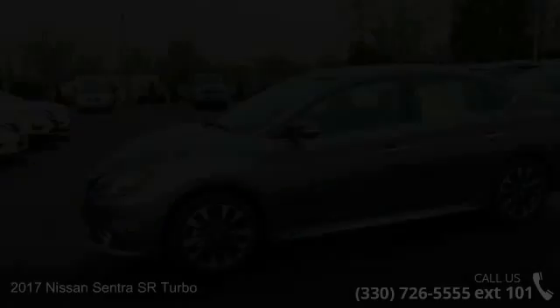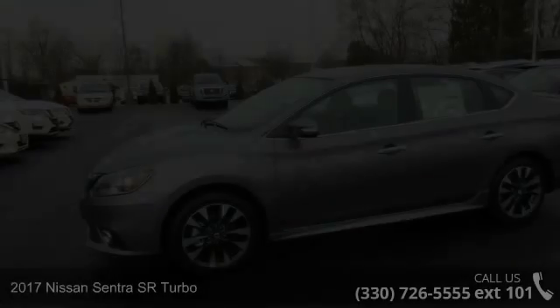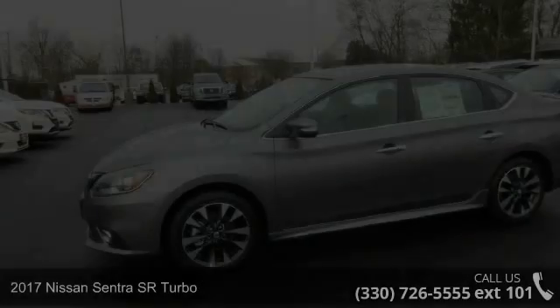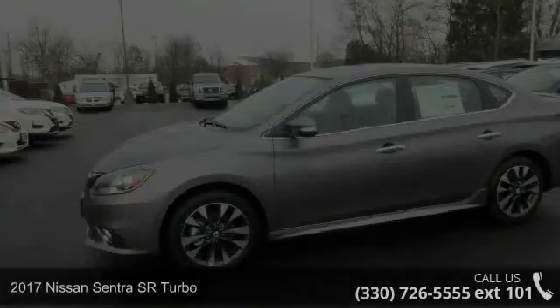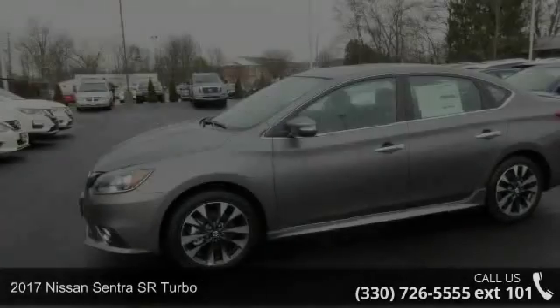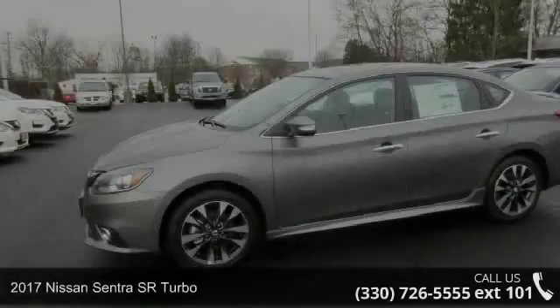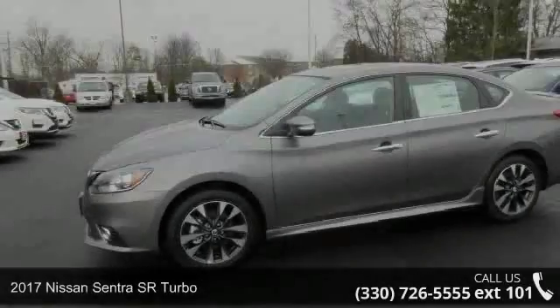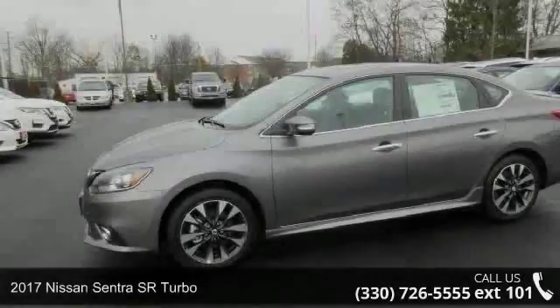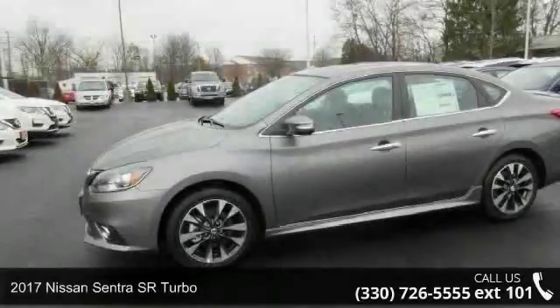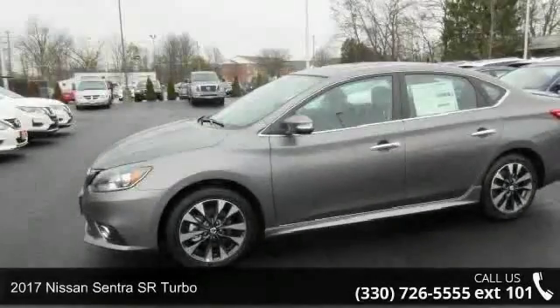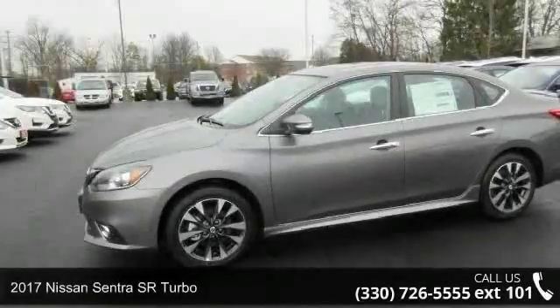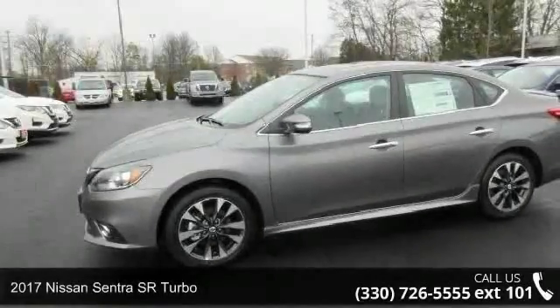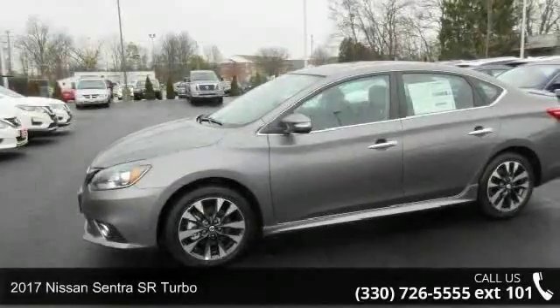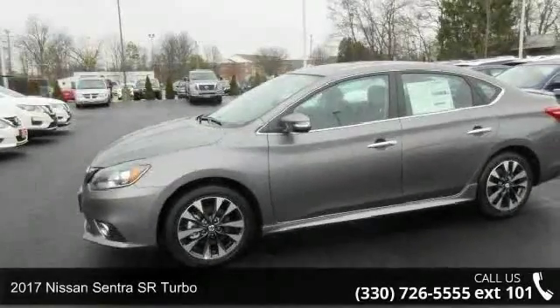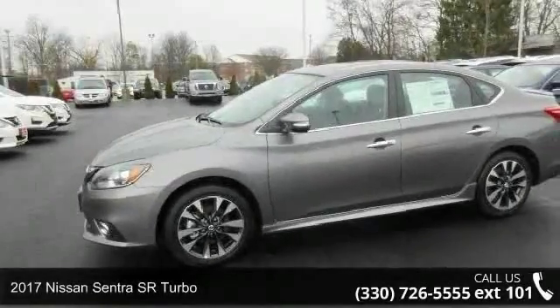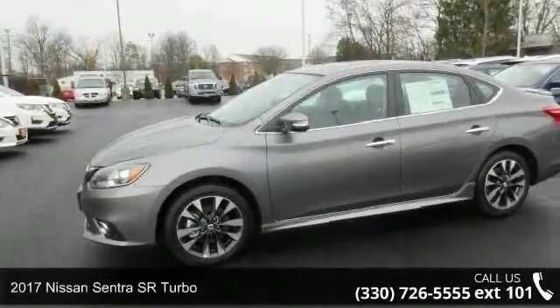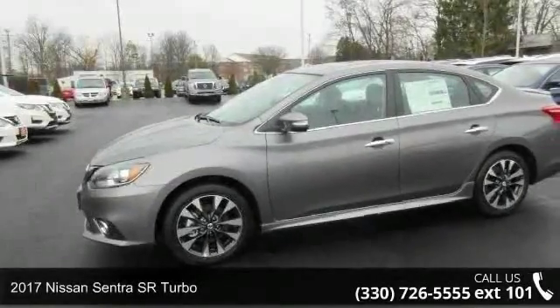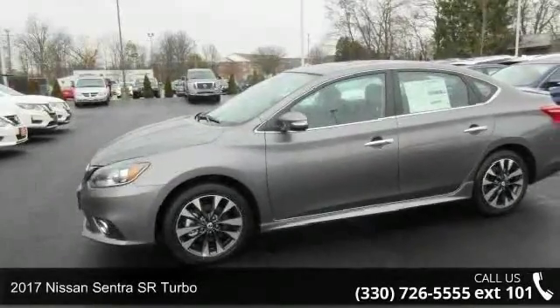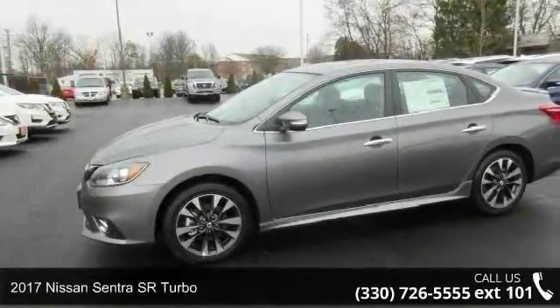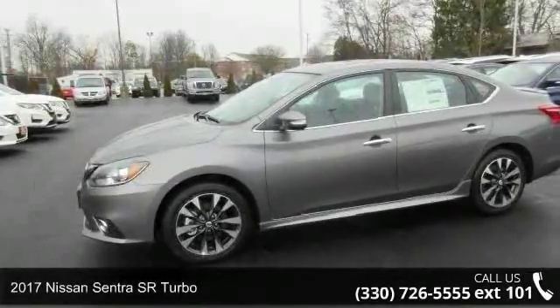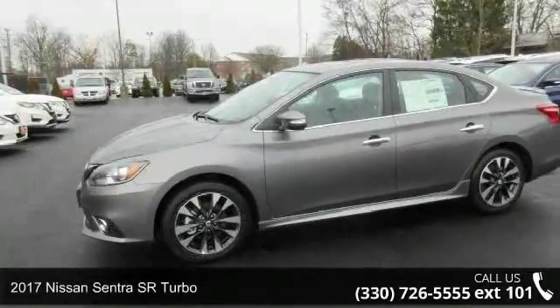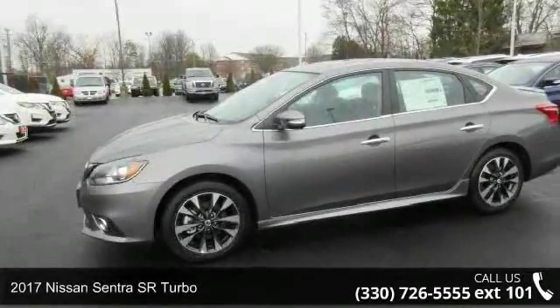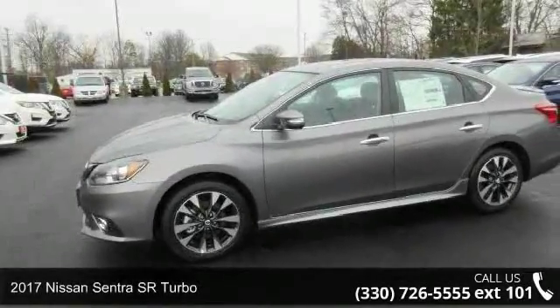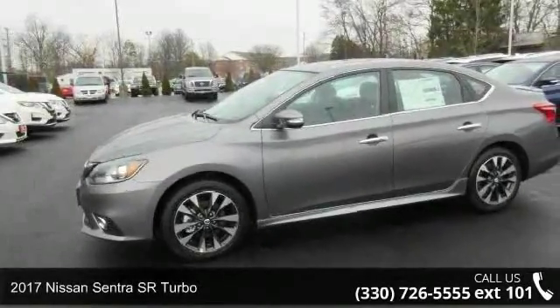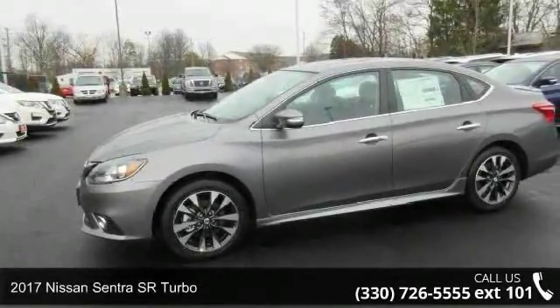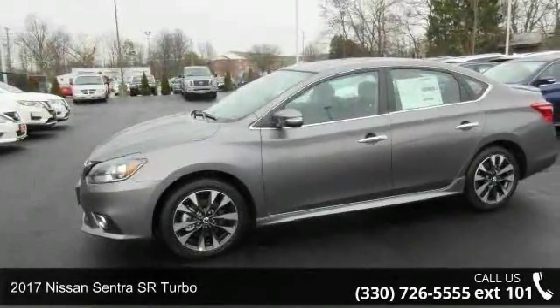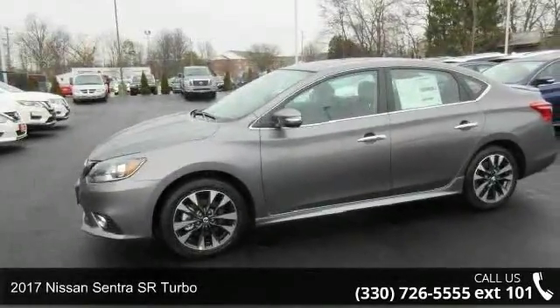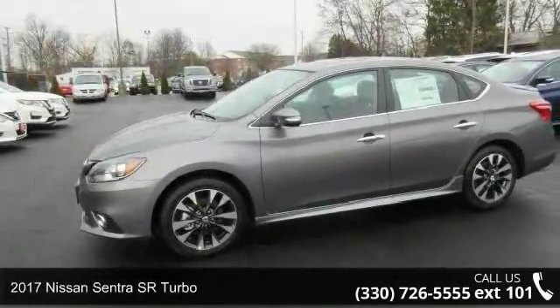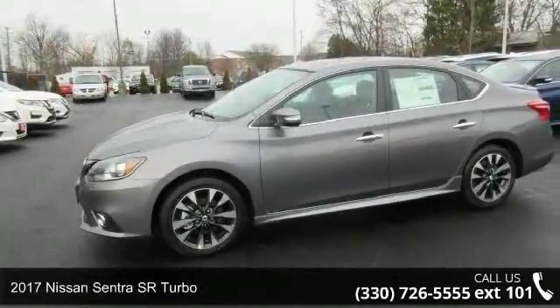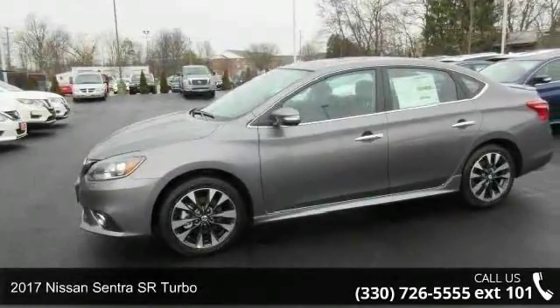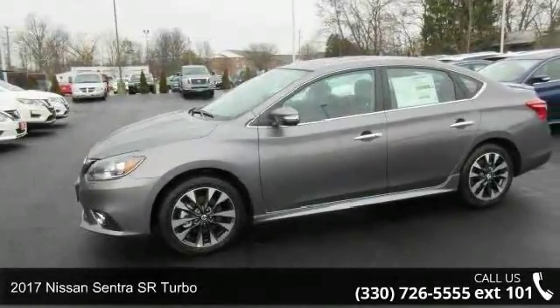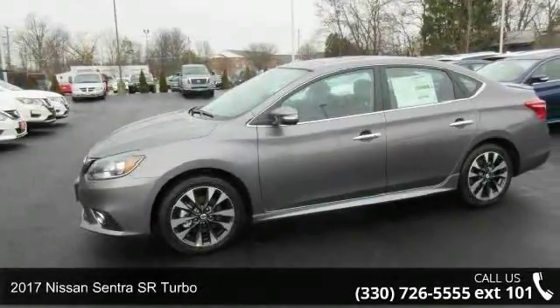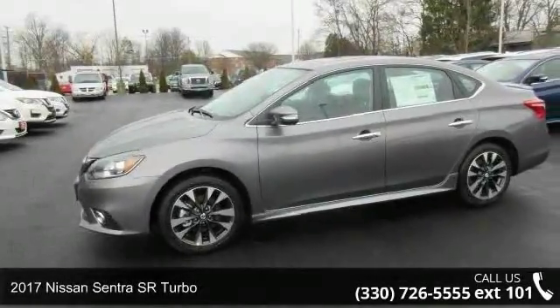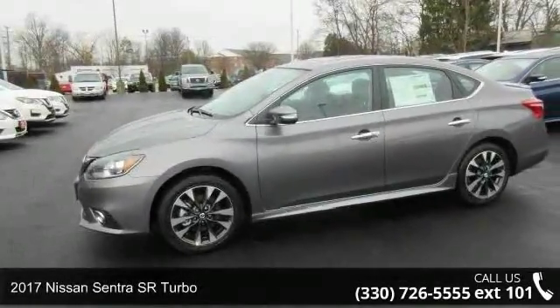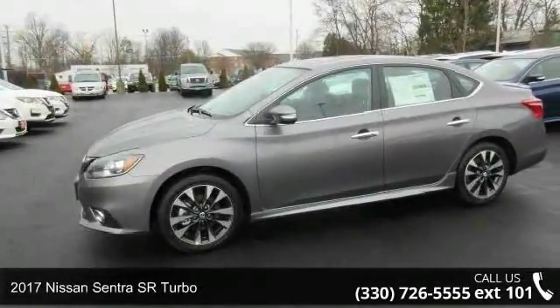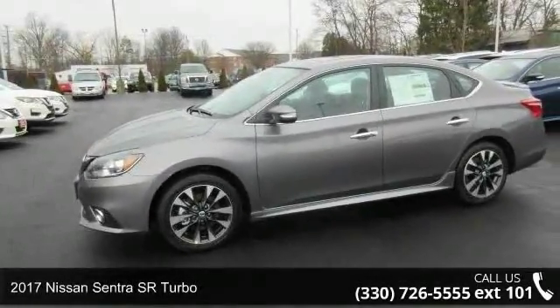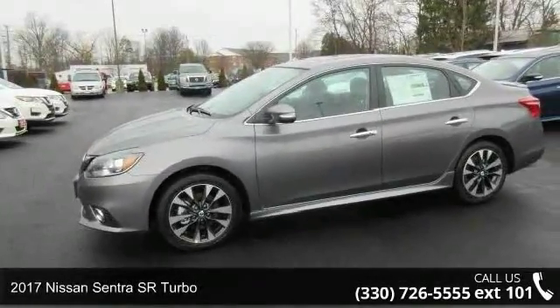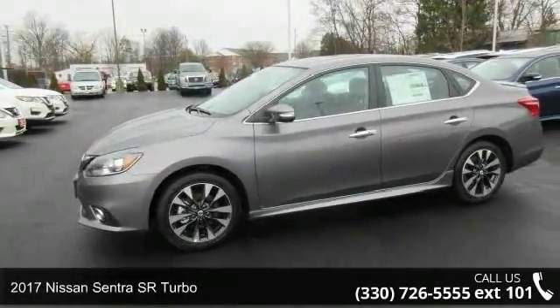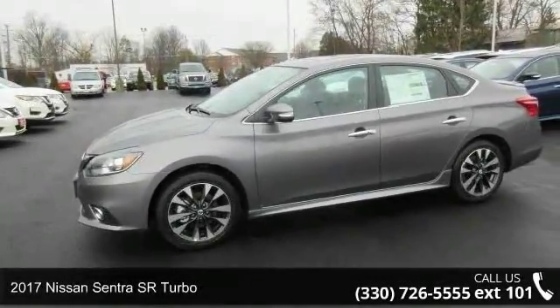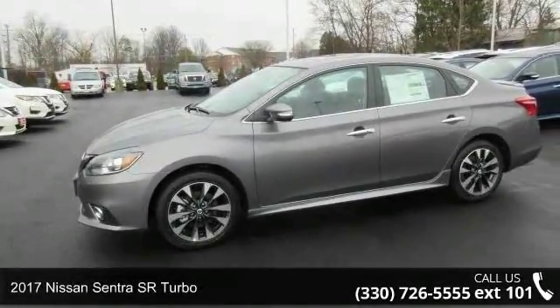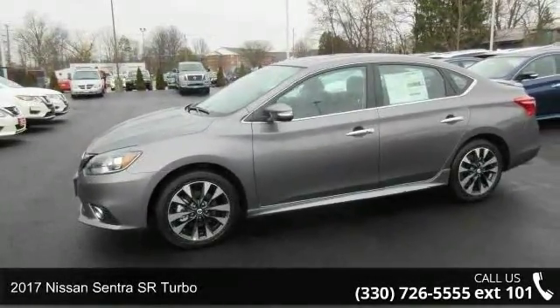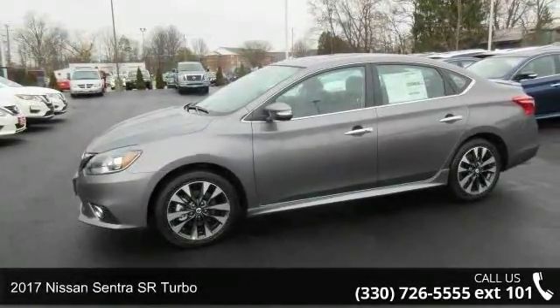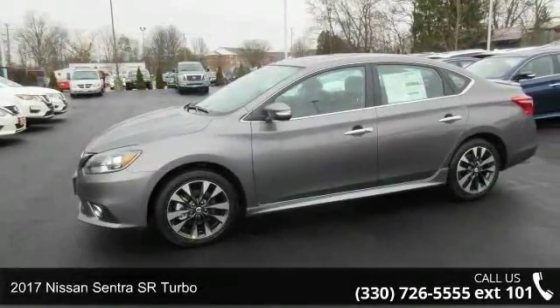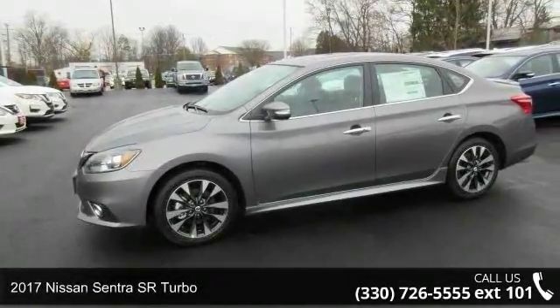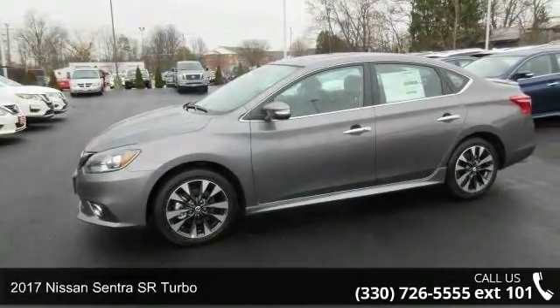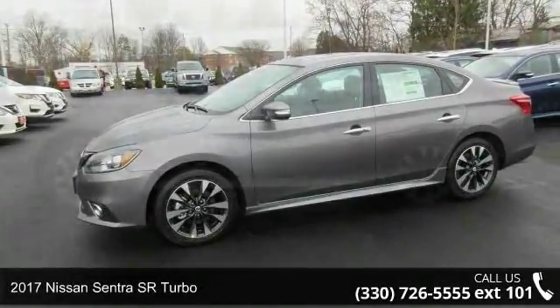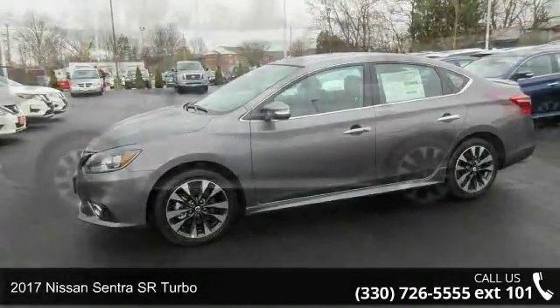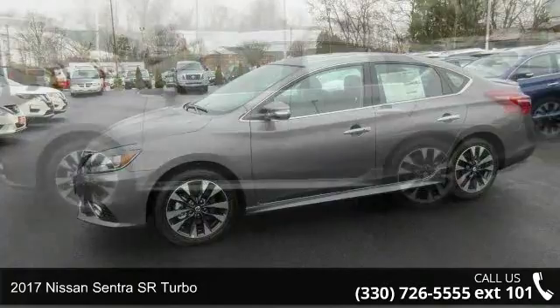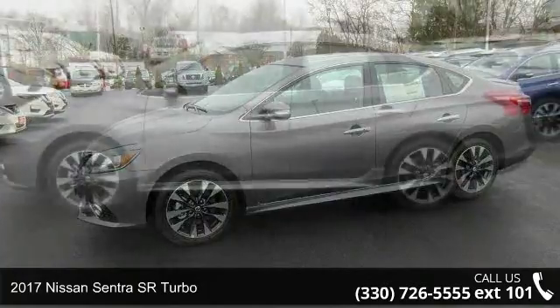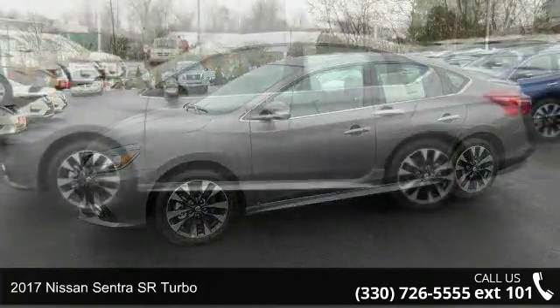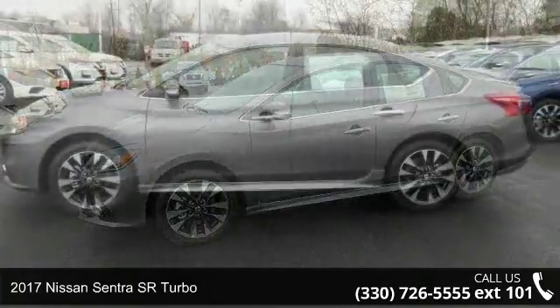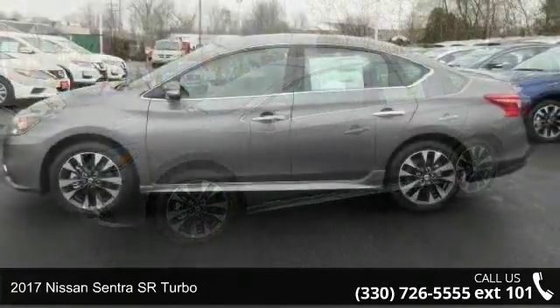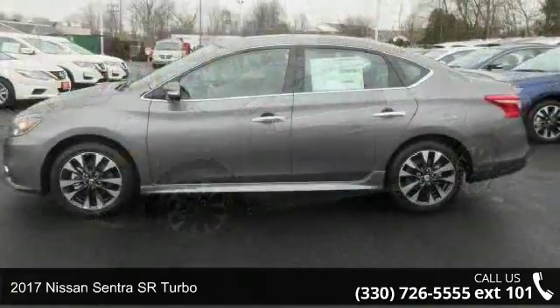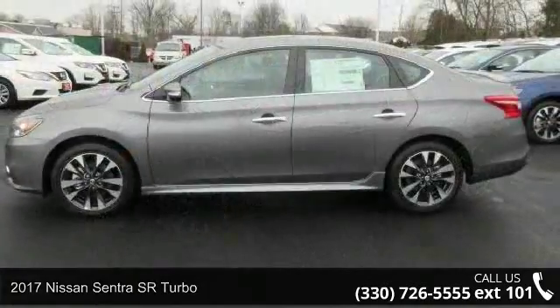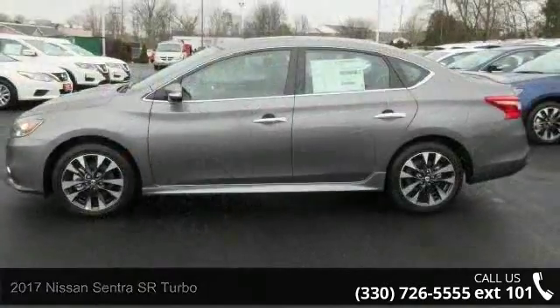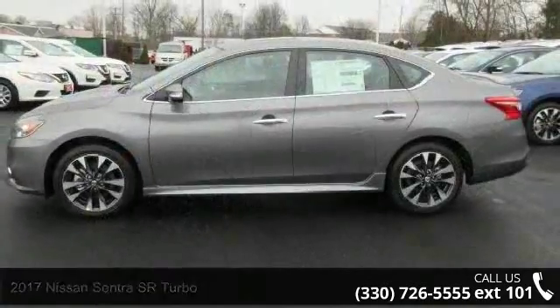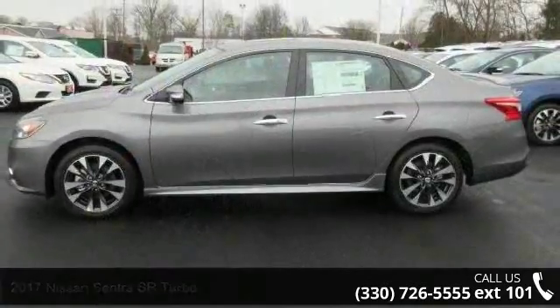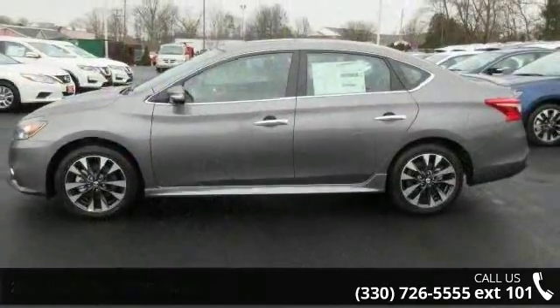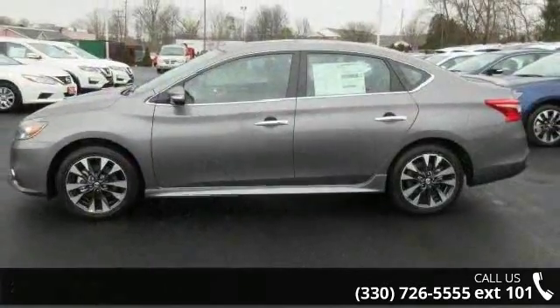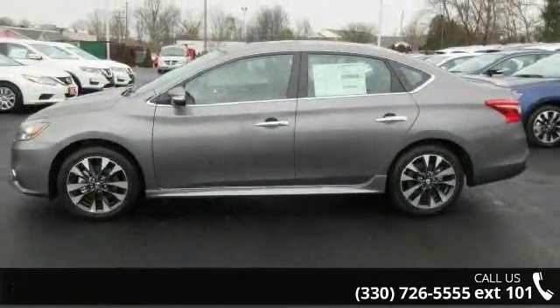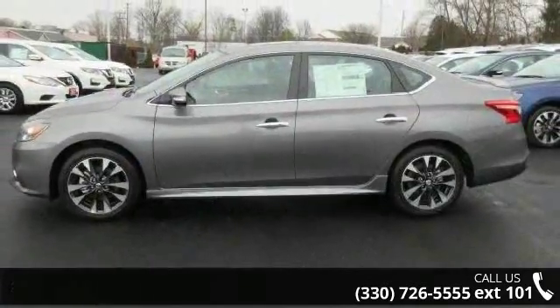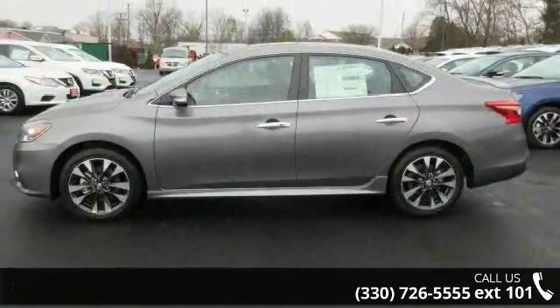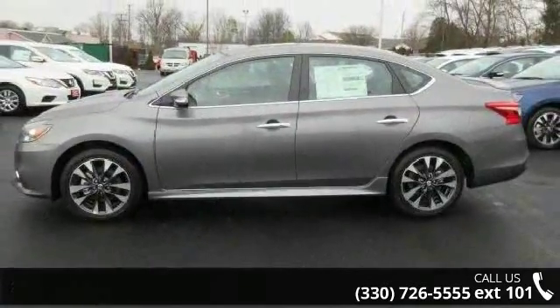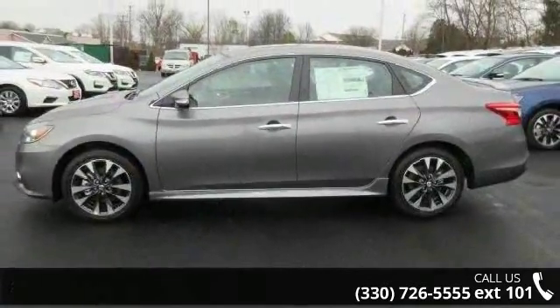Step into the 2017 Nissan Sentra. If you are looking for an automobile with great features, look no further.